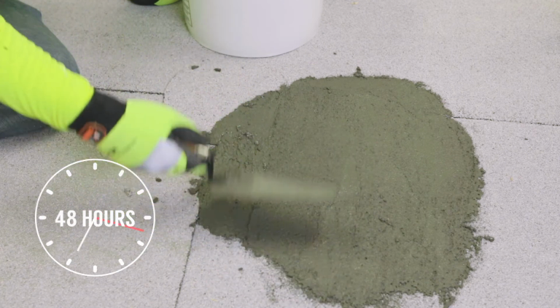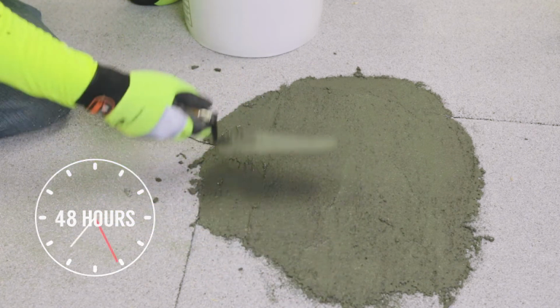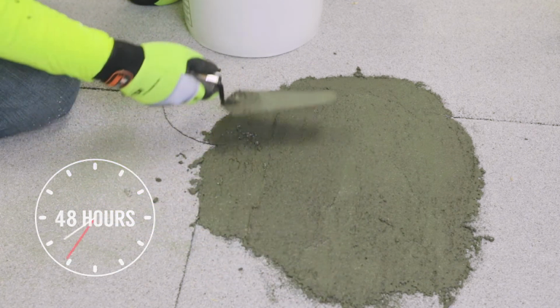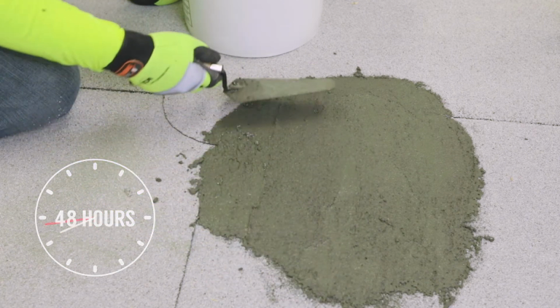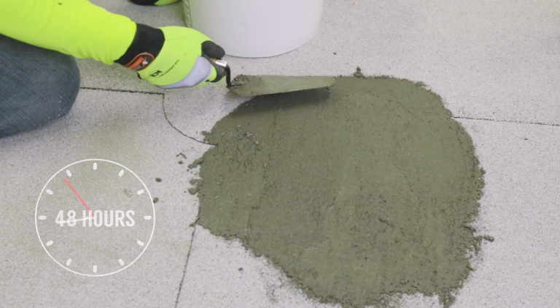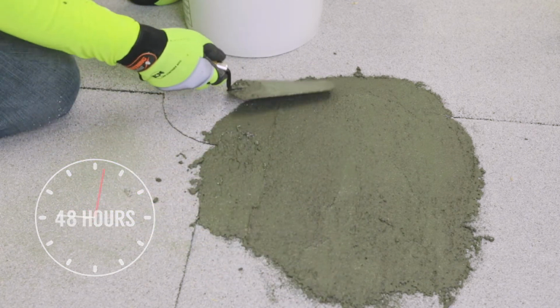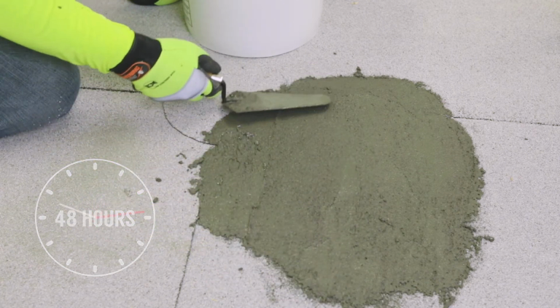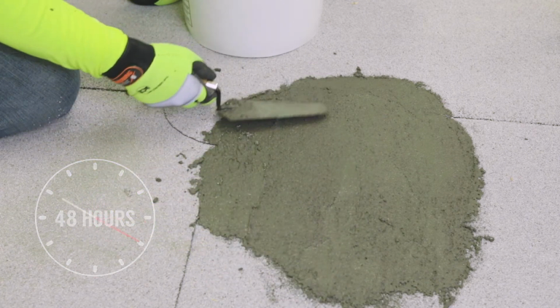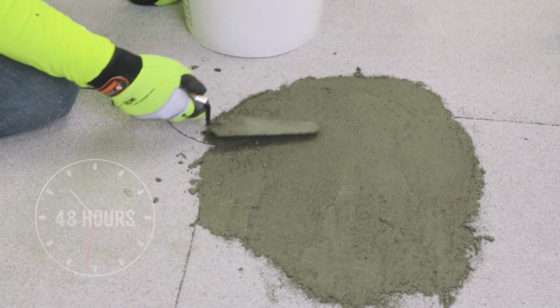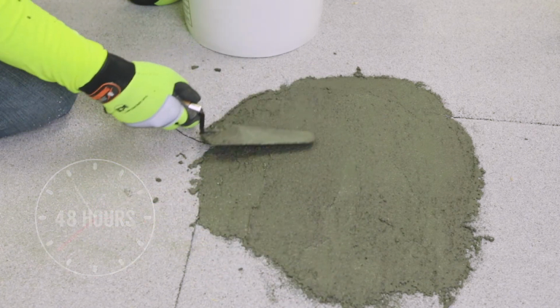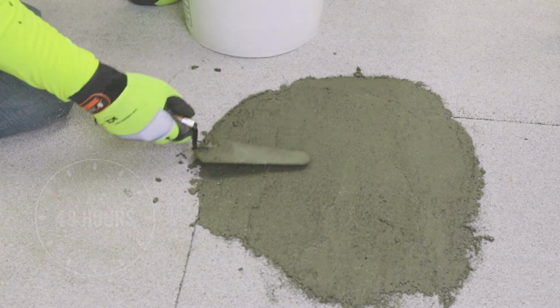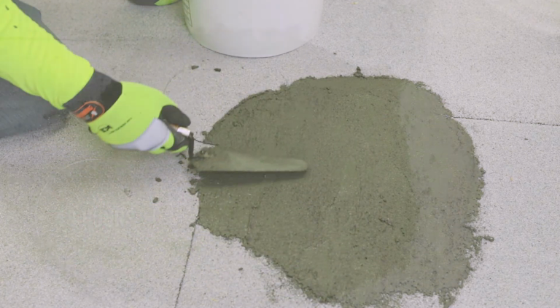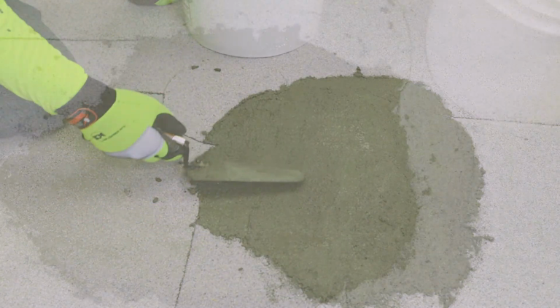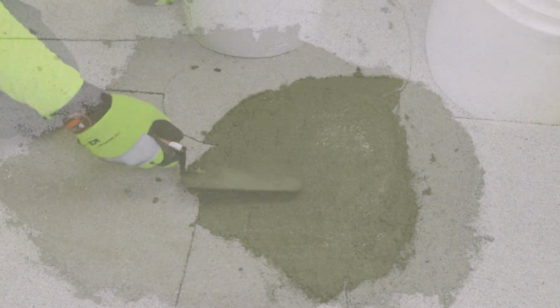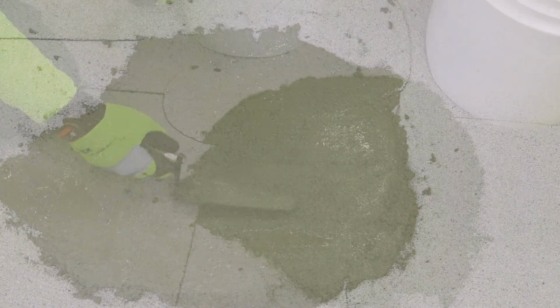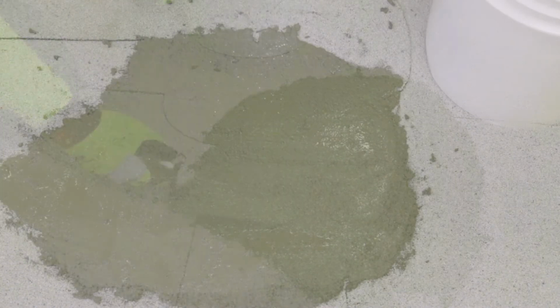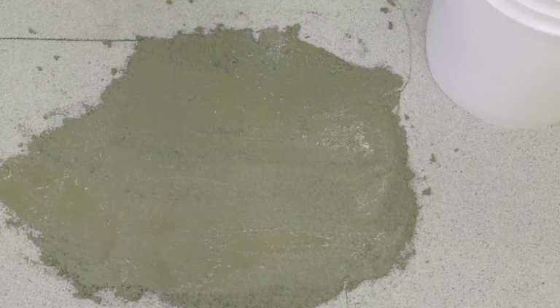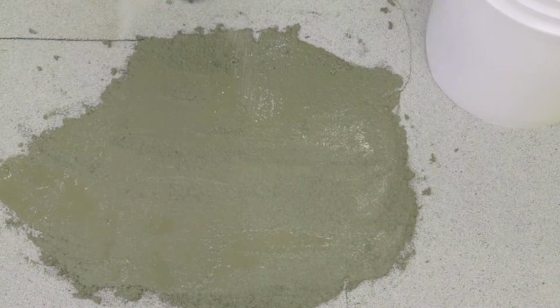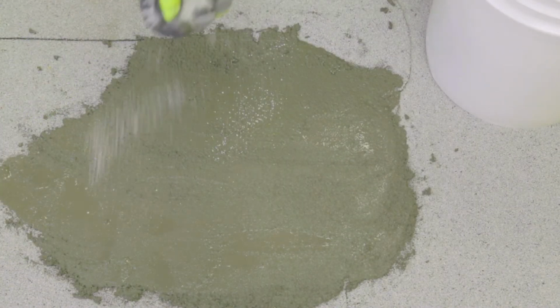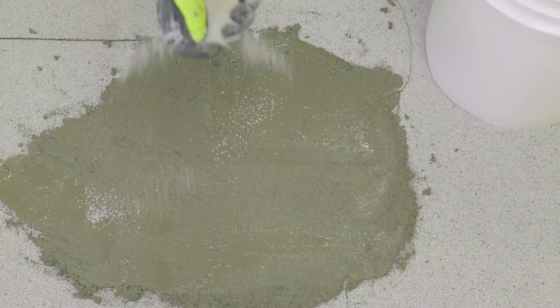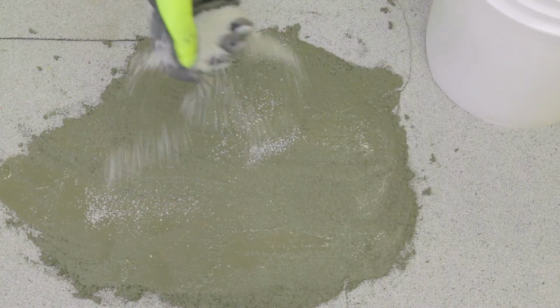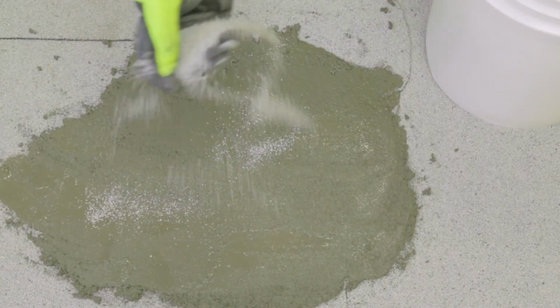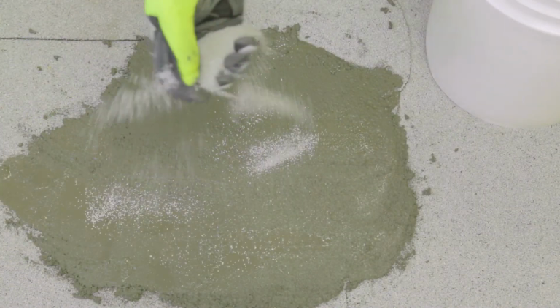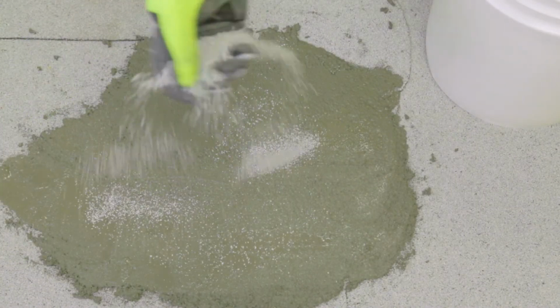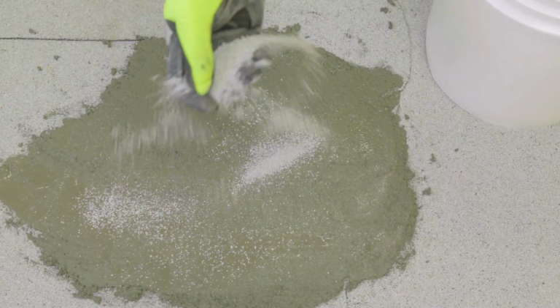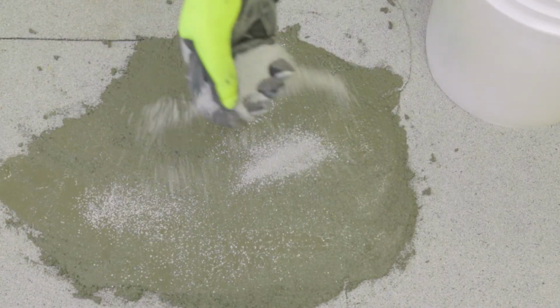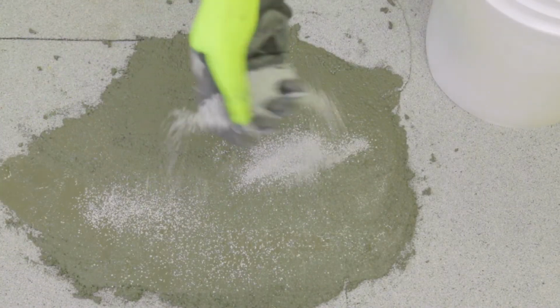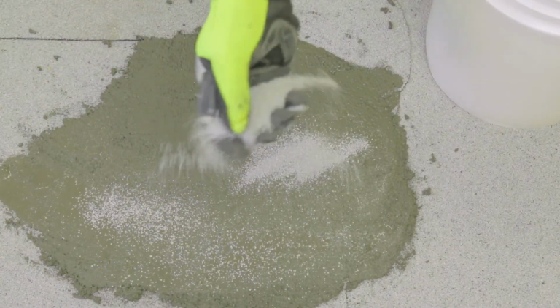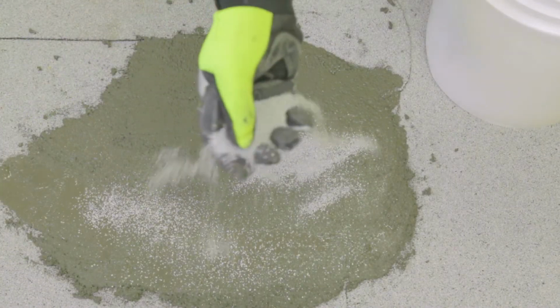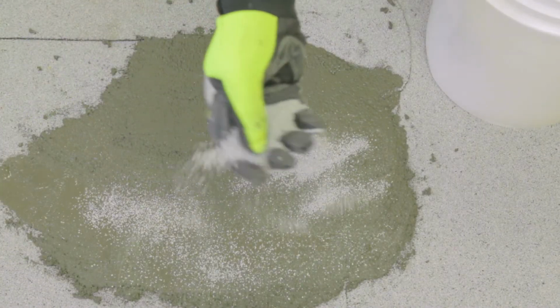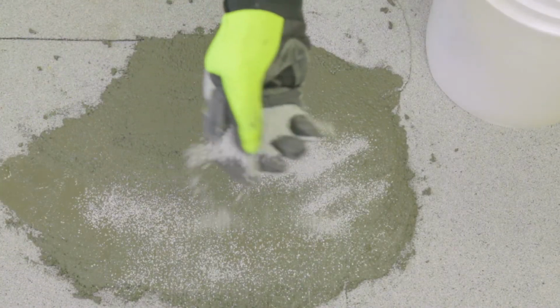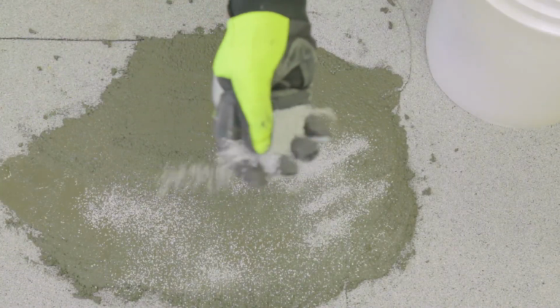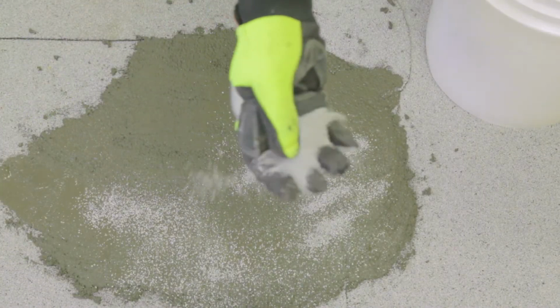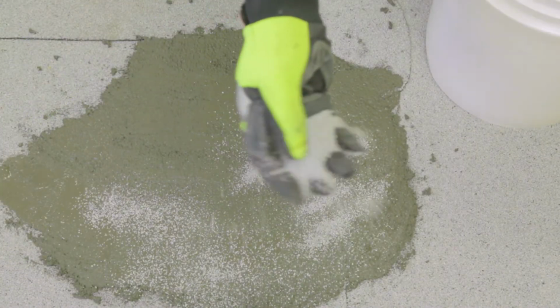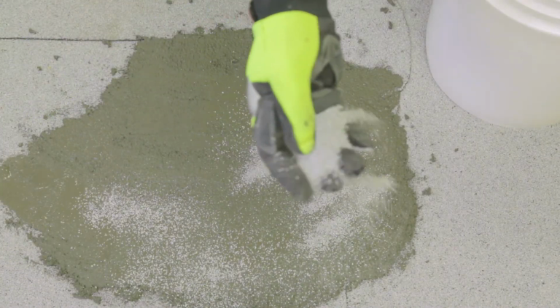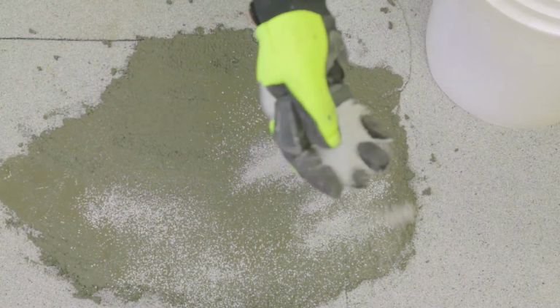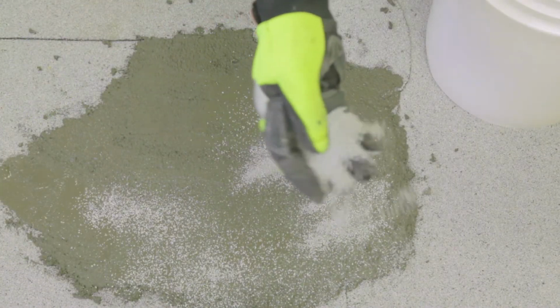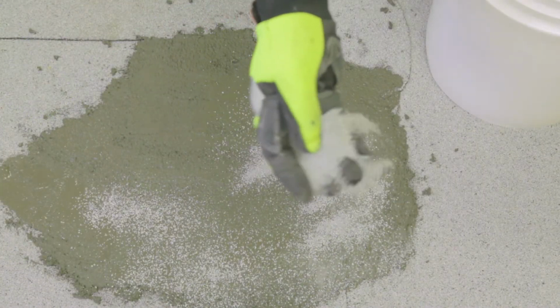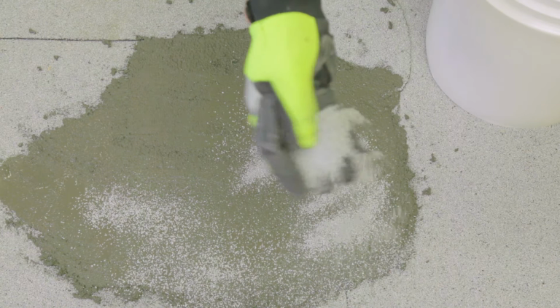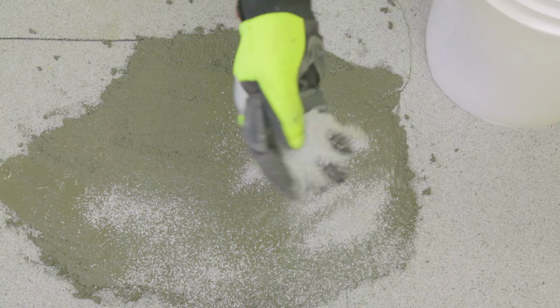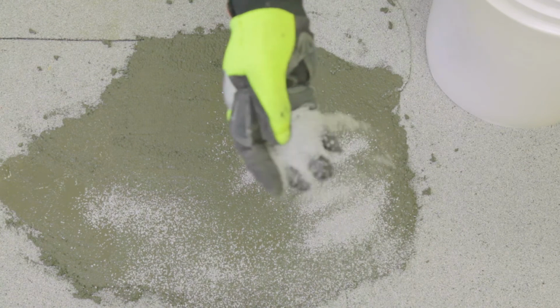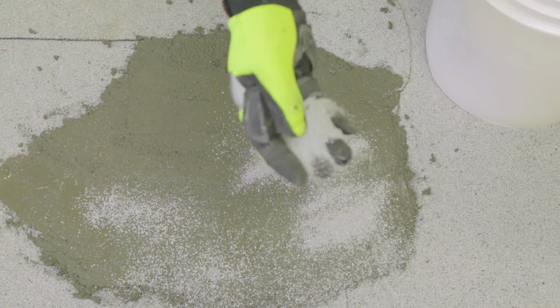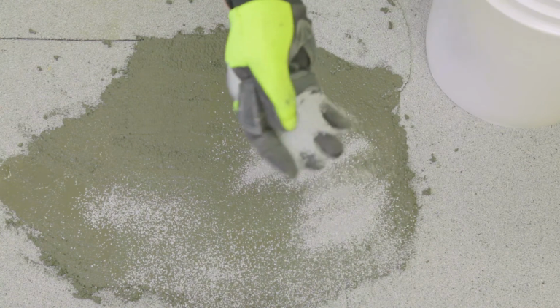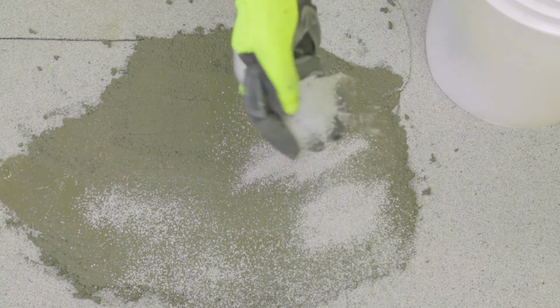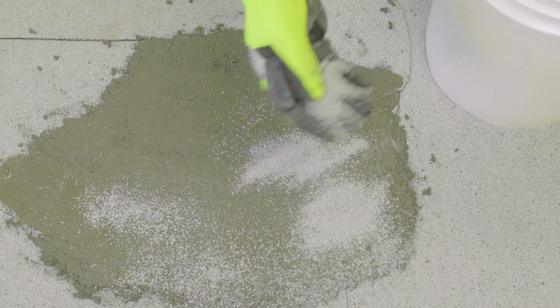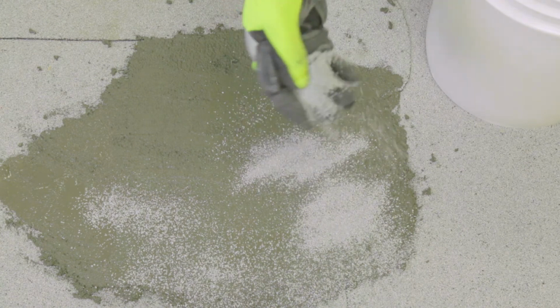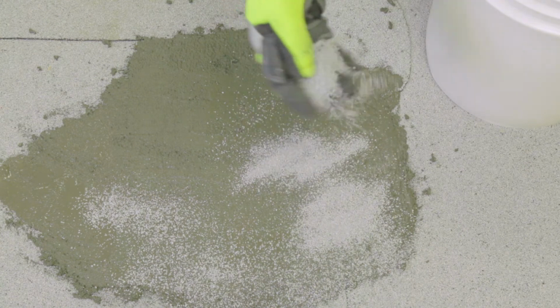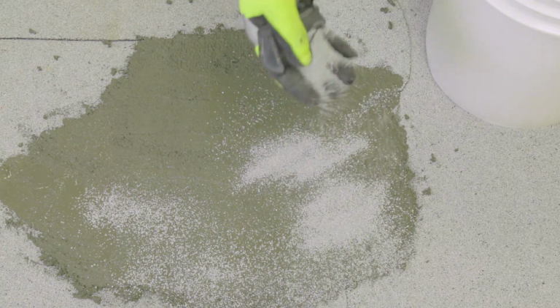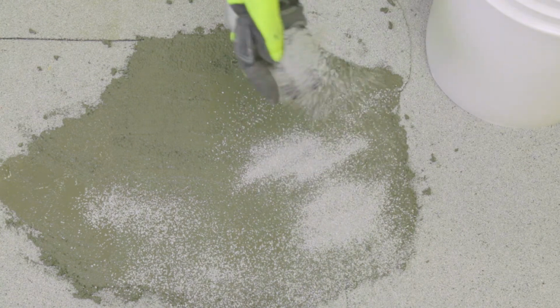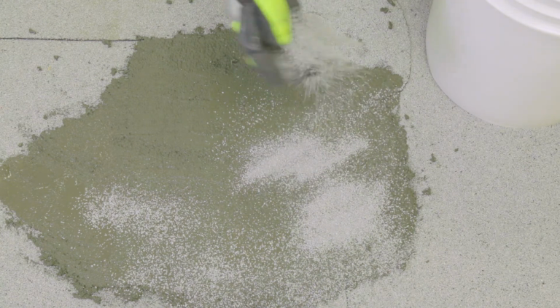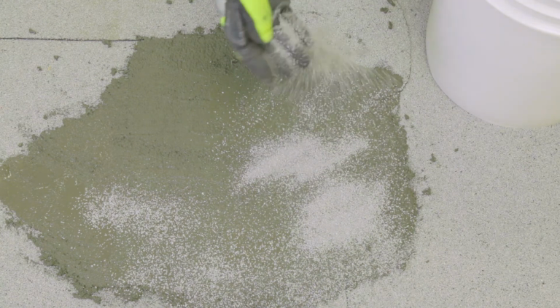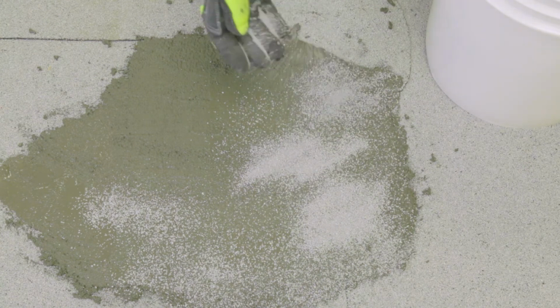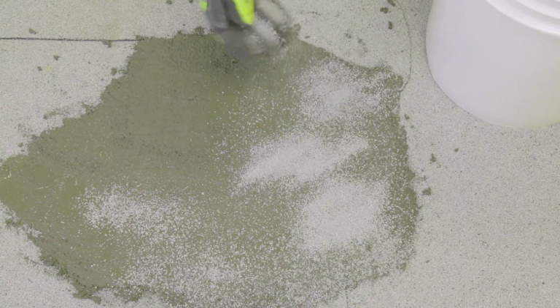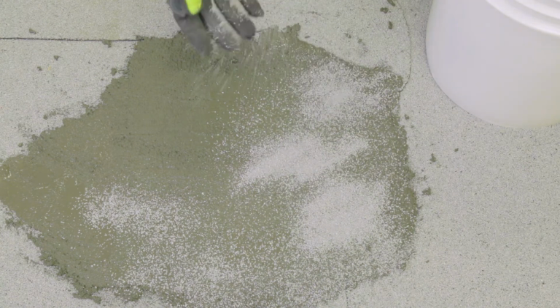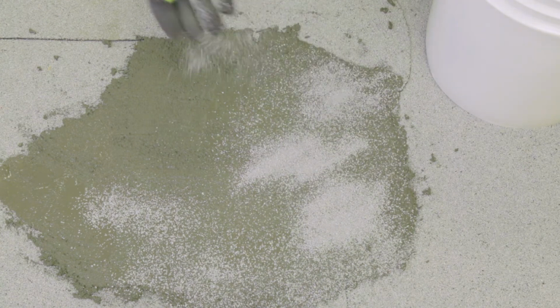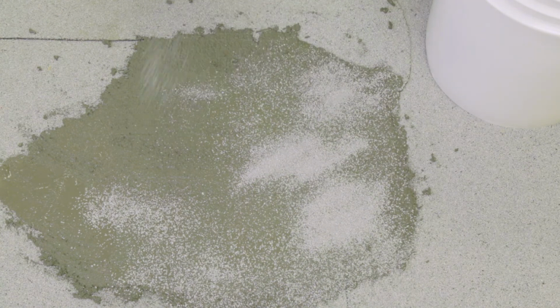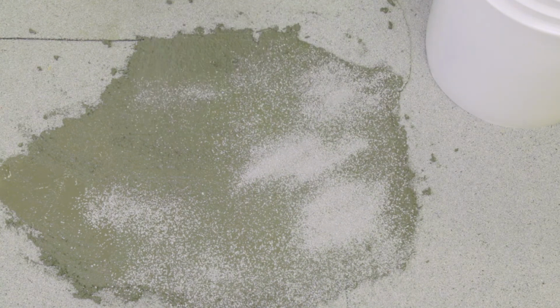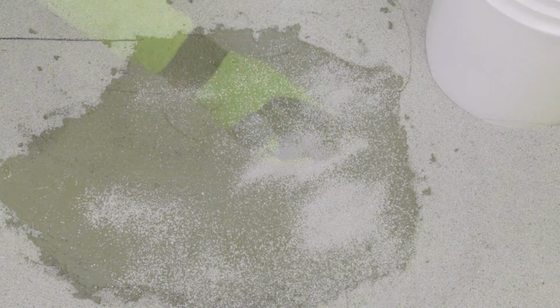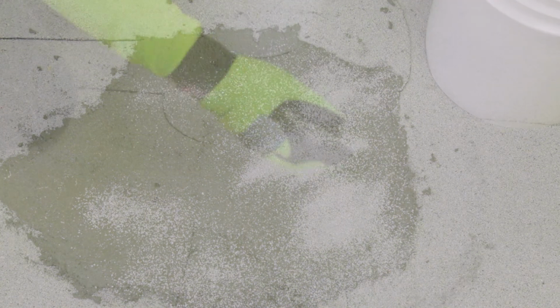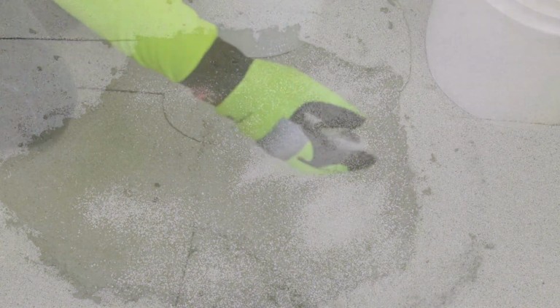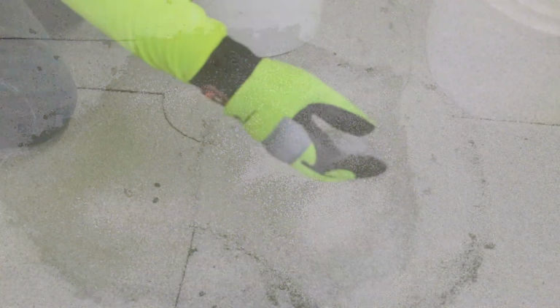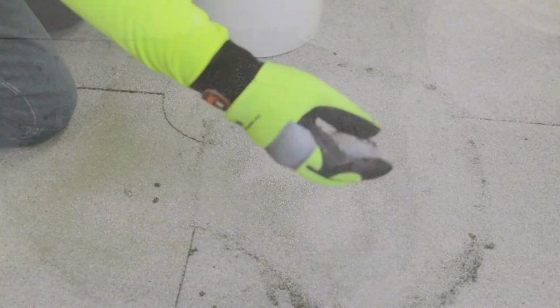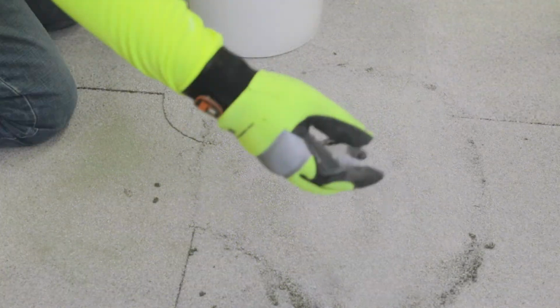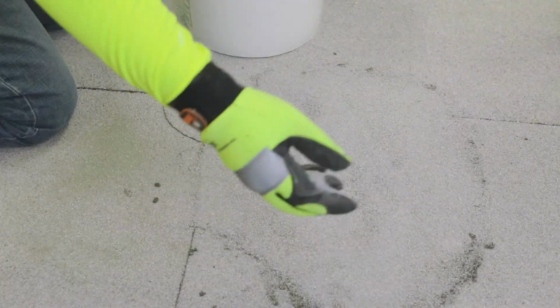If the surface of the repair is not going to be coated, apply Polyglass granules over the surface area immediately after Polyslope application.